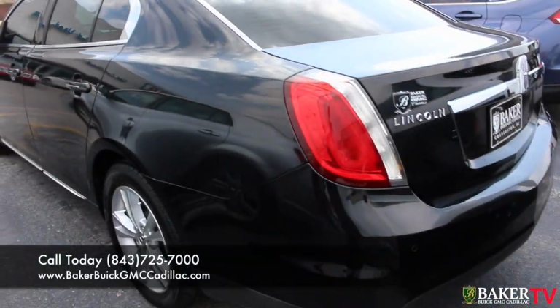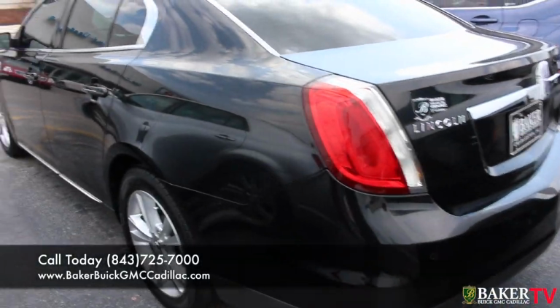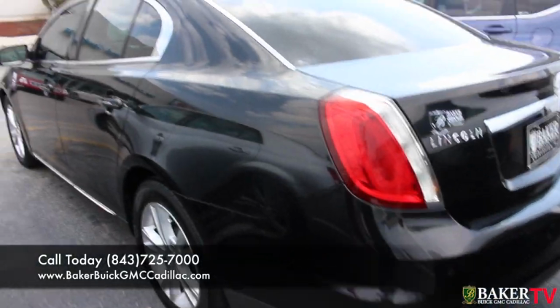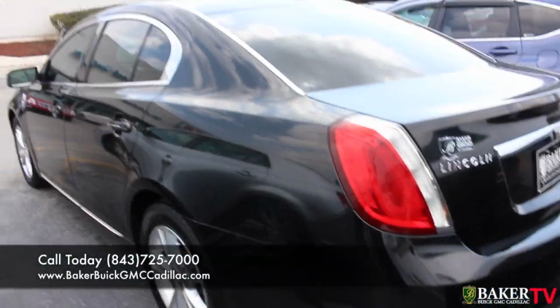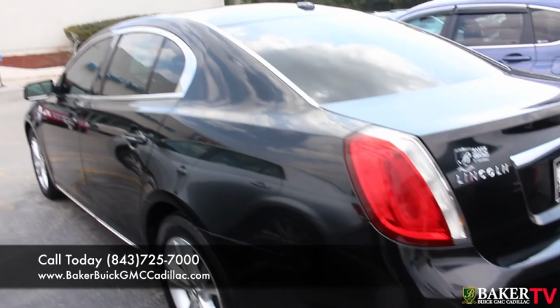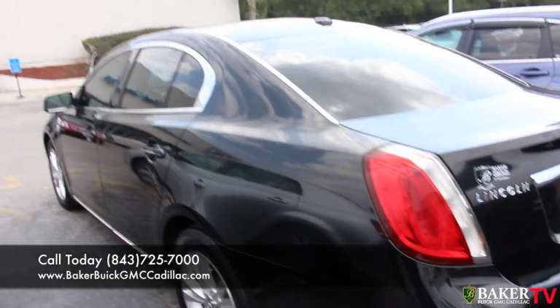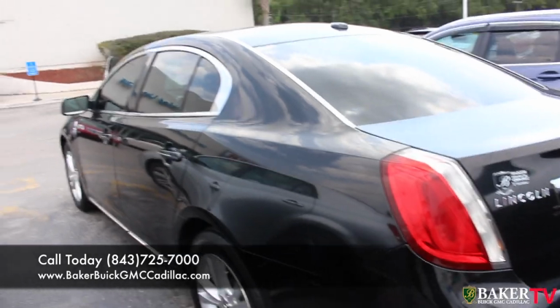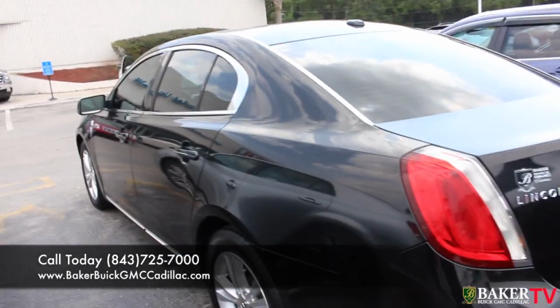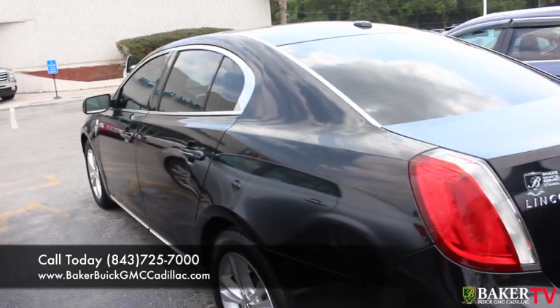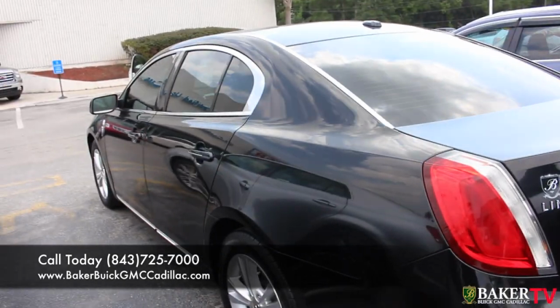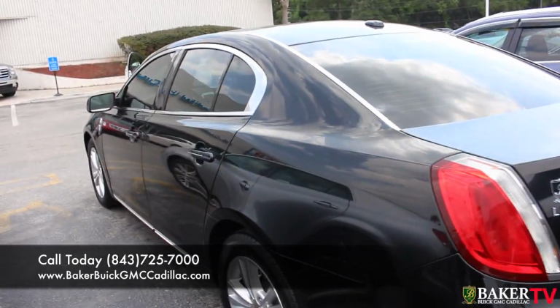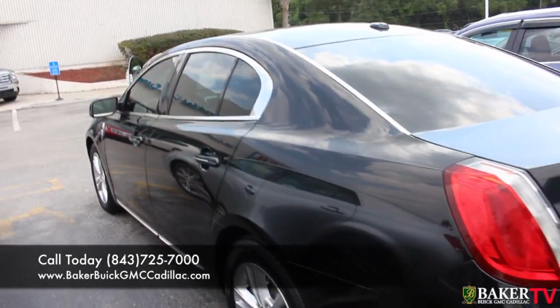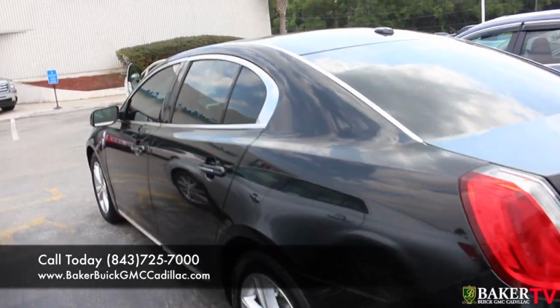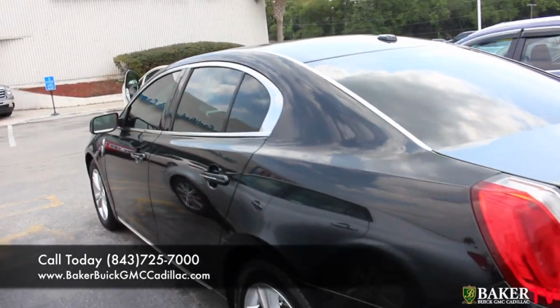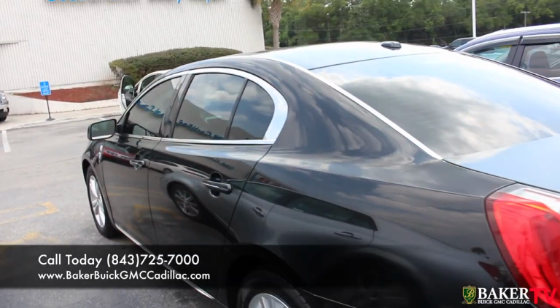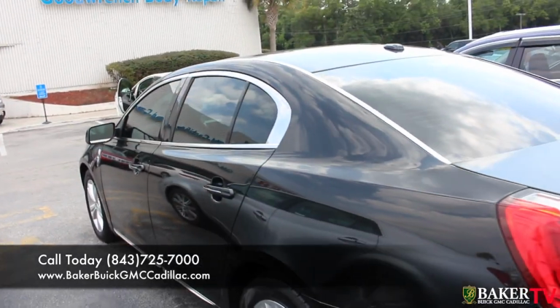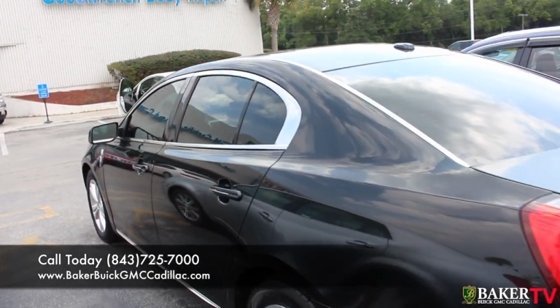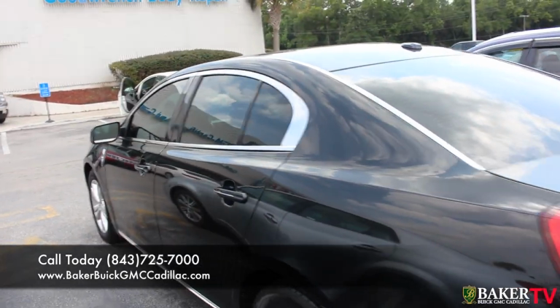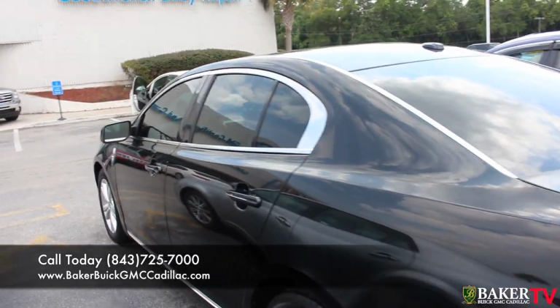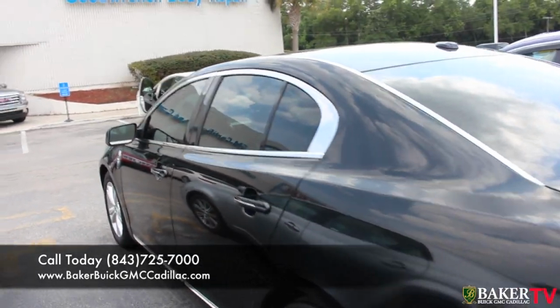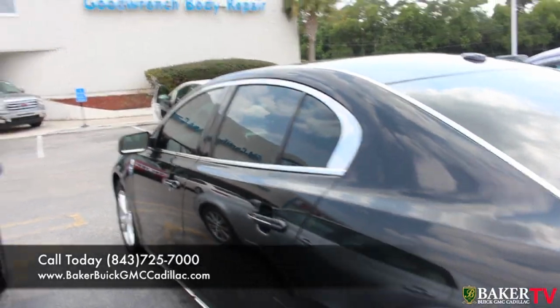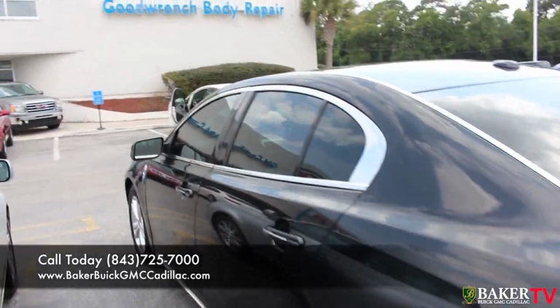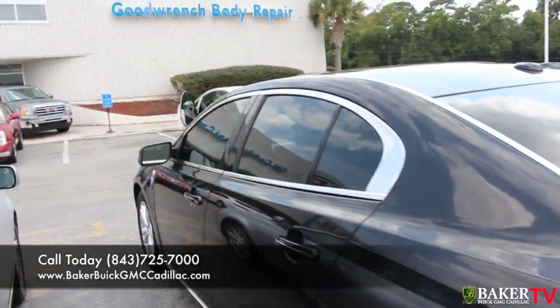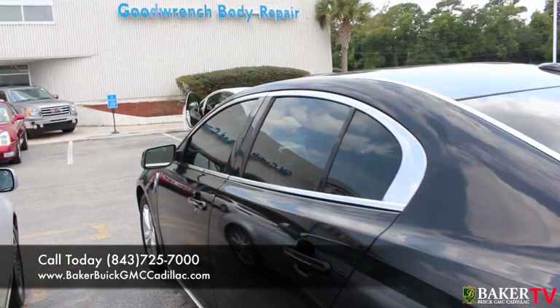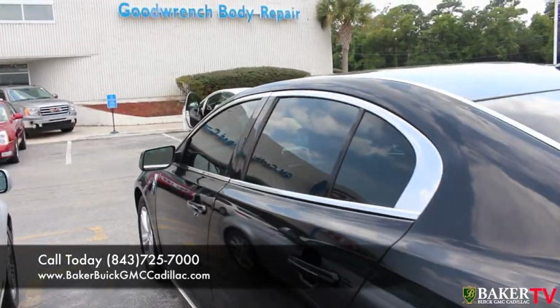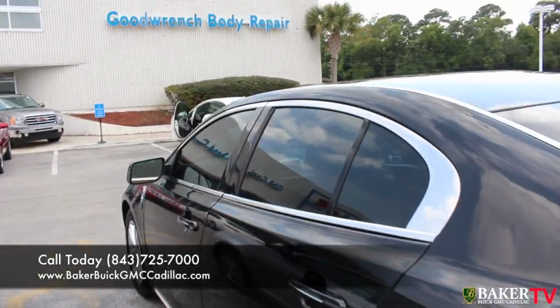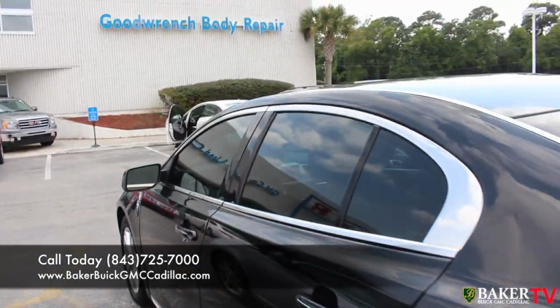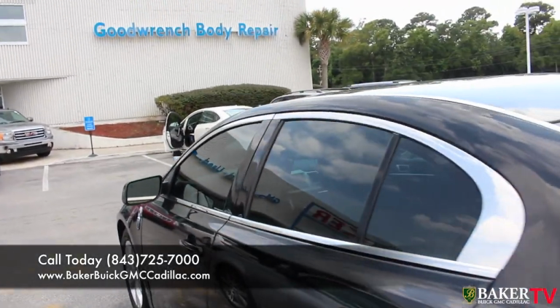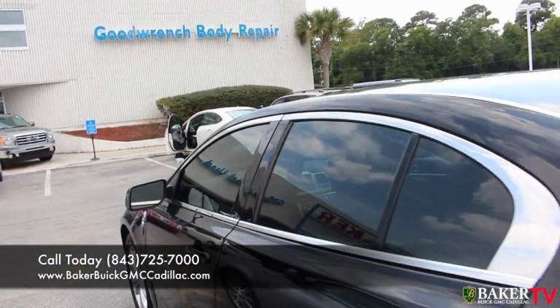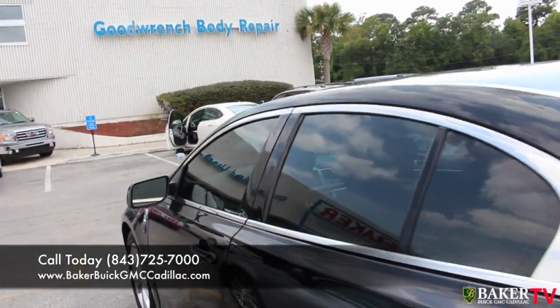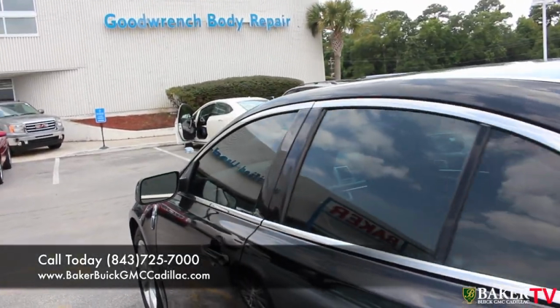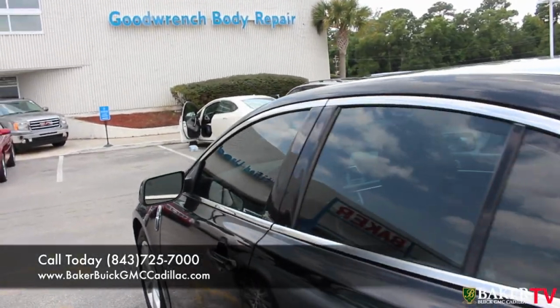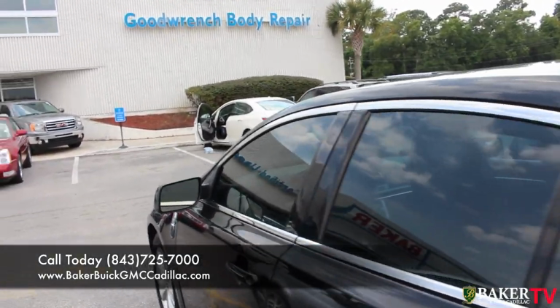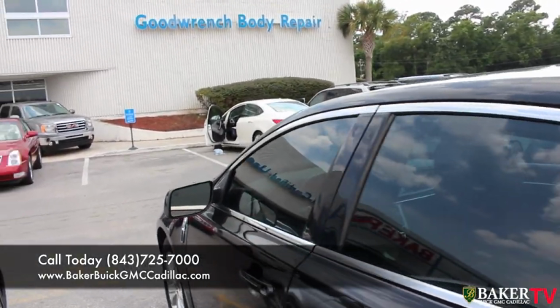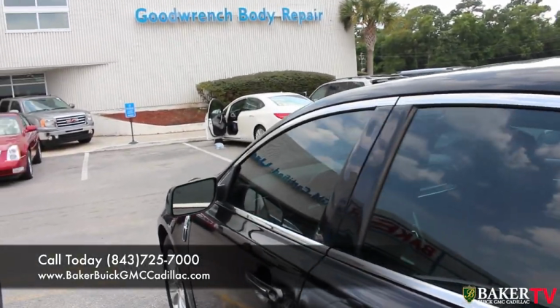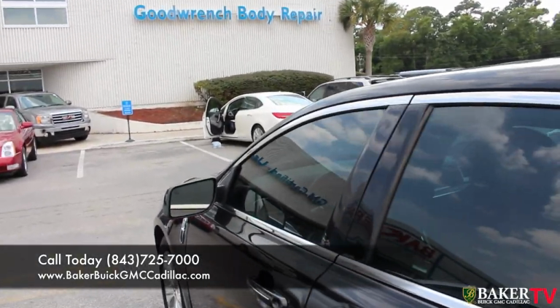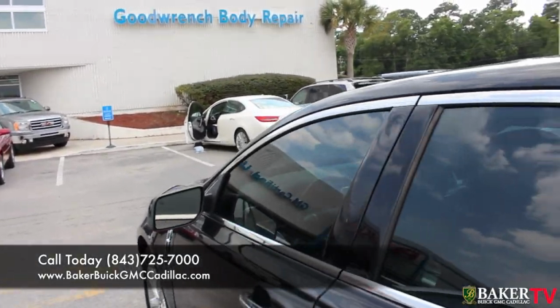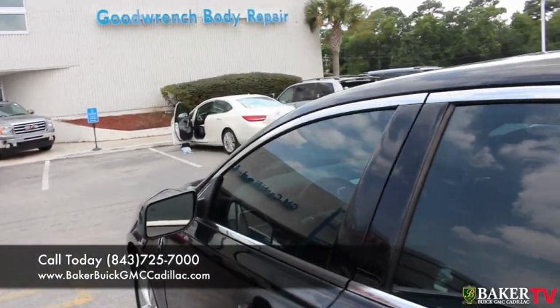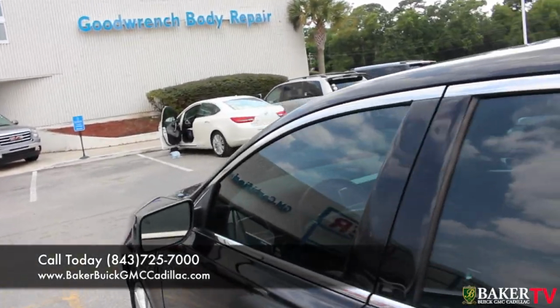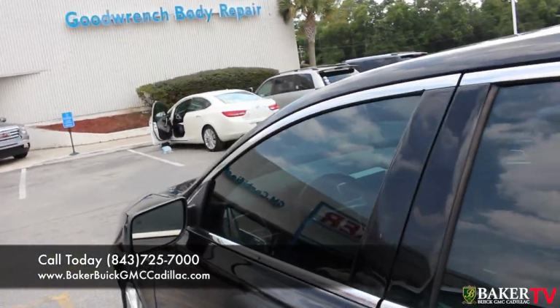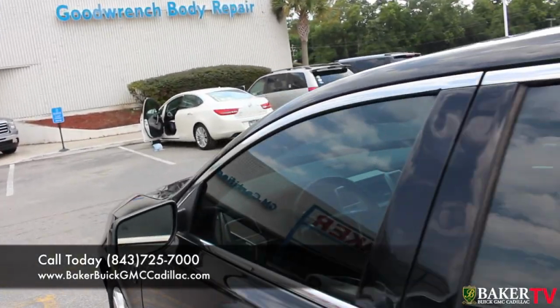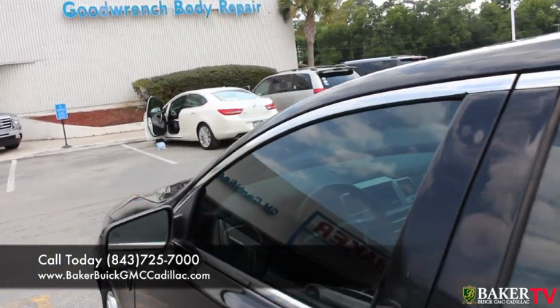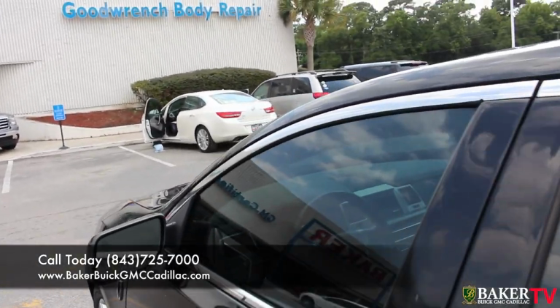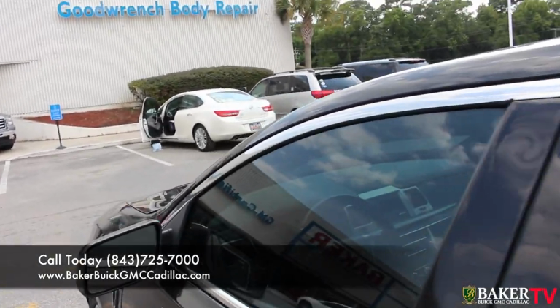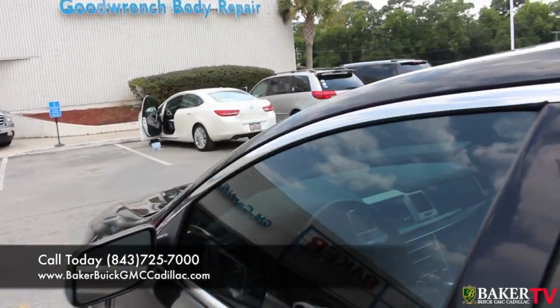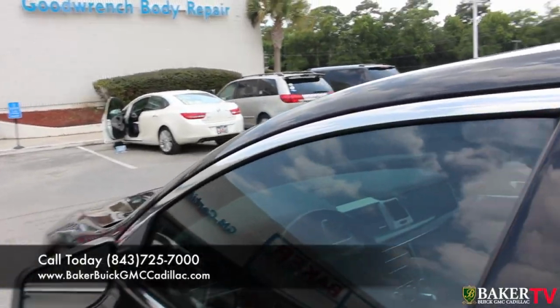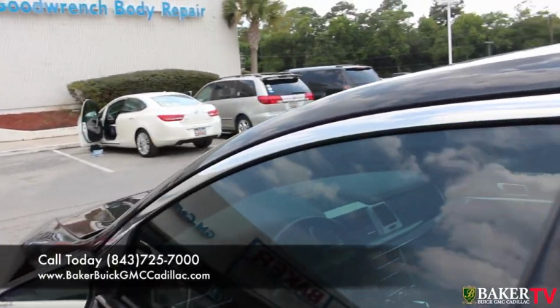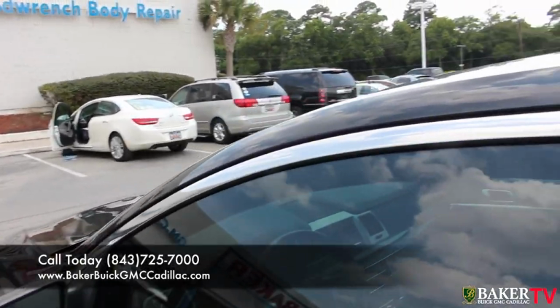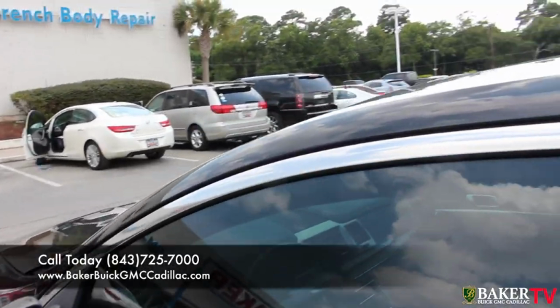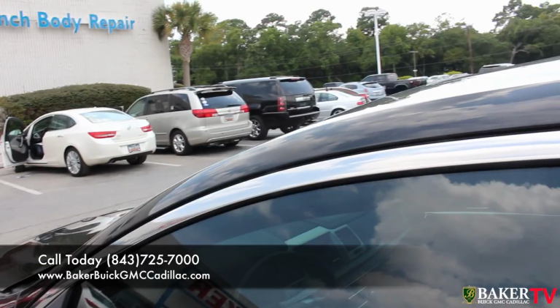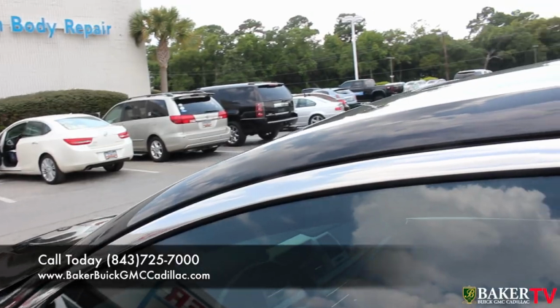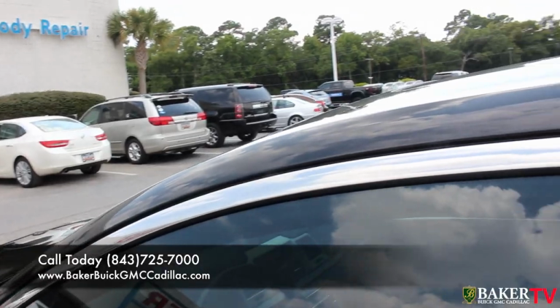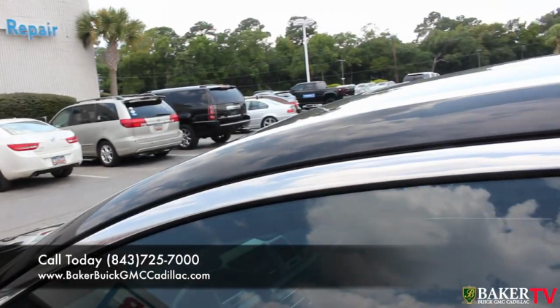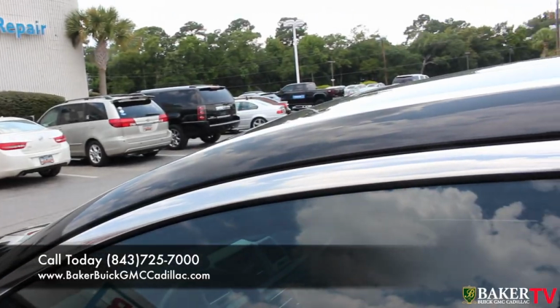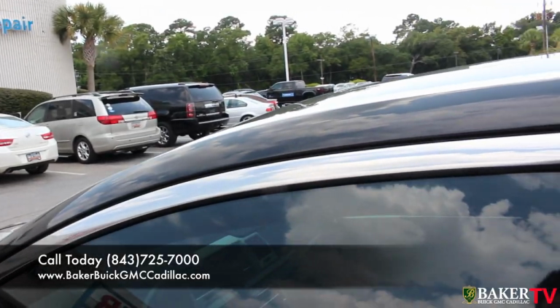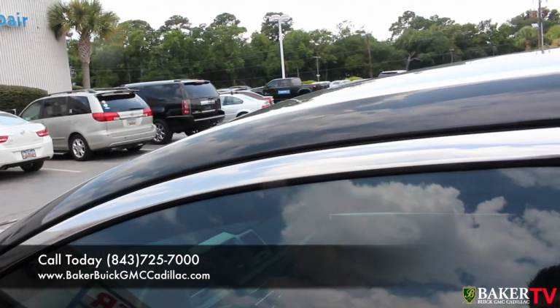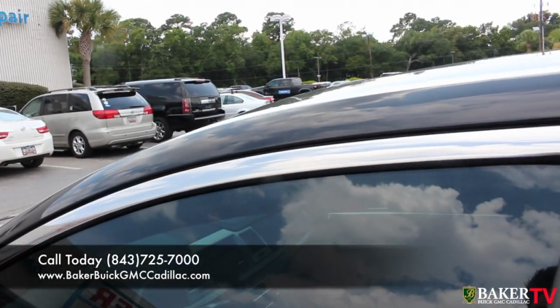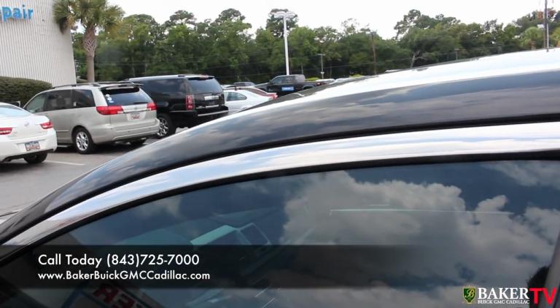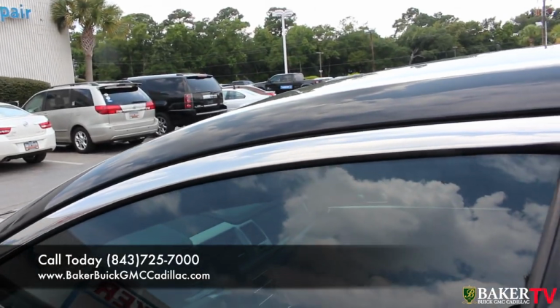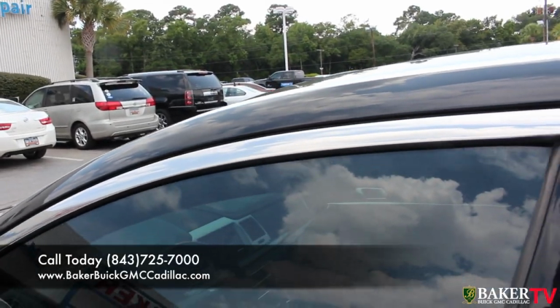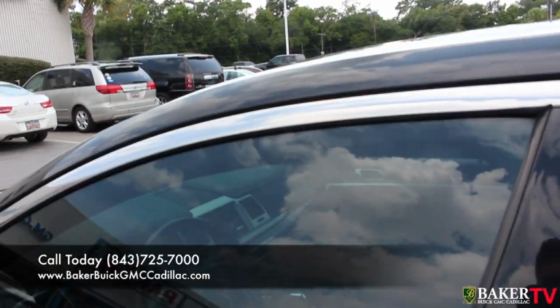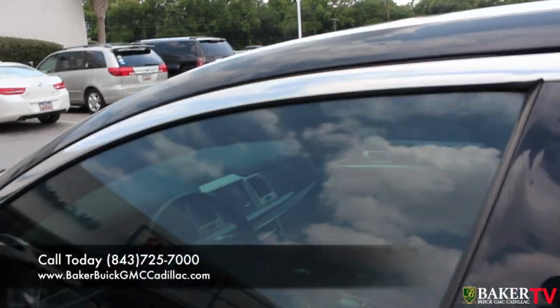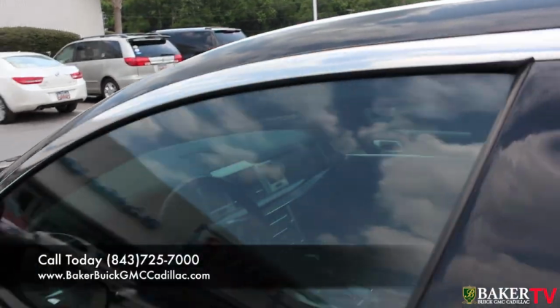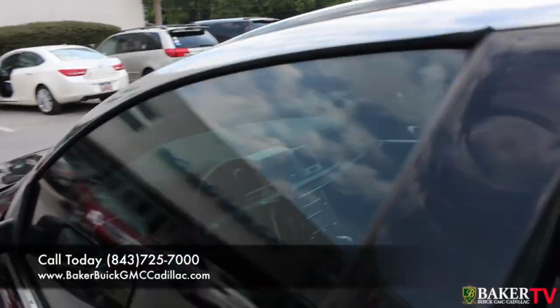Remember folks, you can go to BakerMotorCompany.com for more information about this vehicle — Carfax report, all that good stuff right there for you.